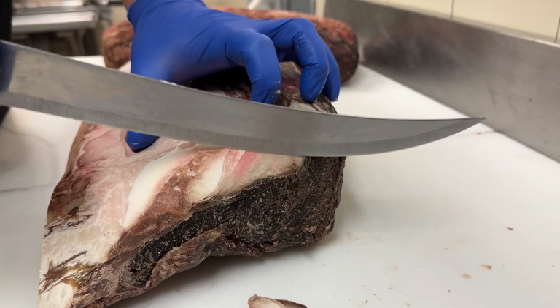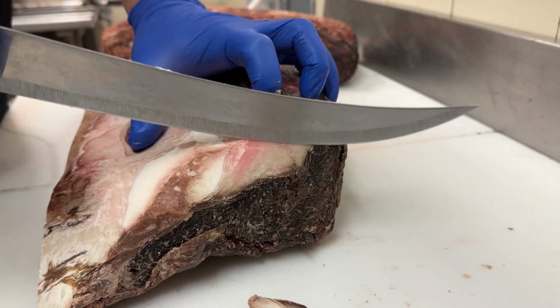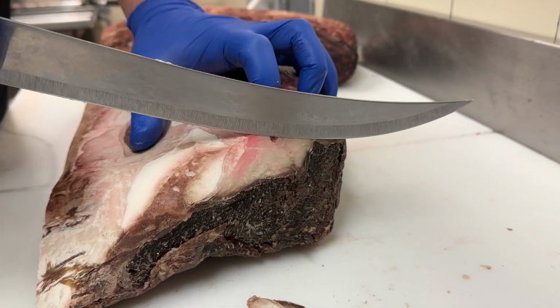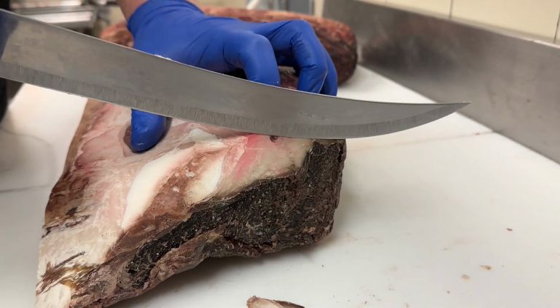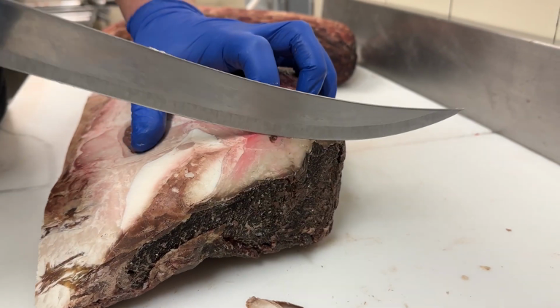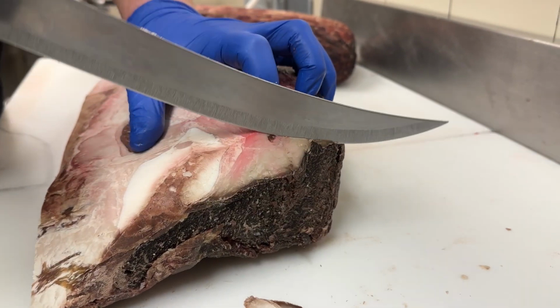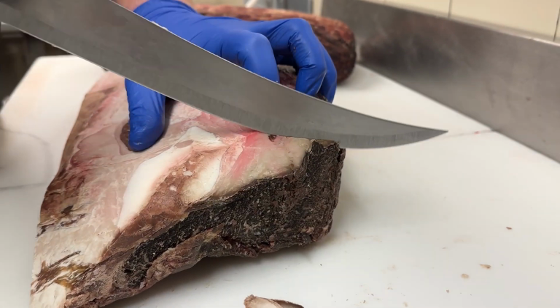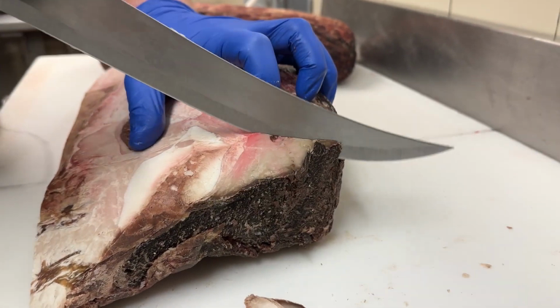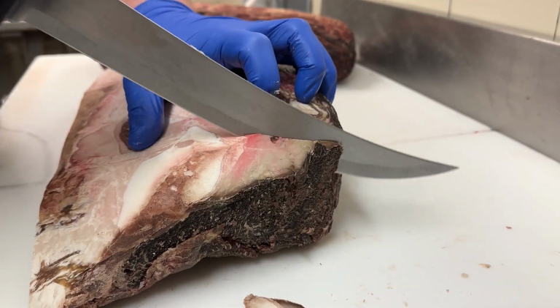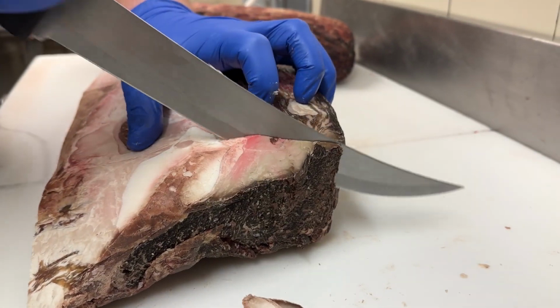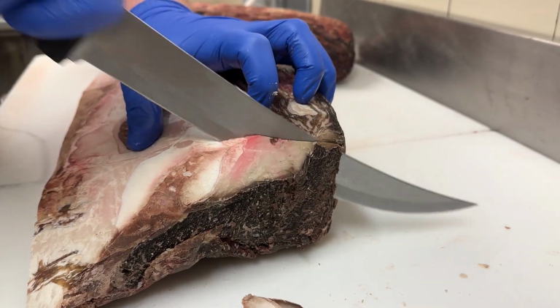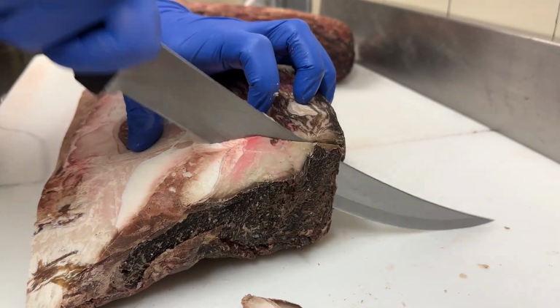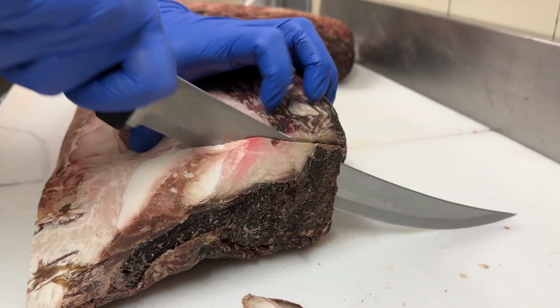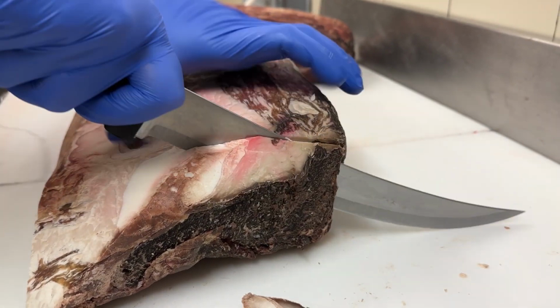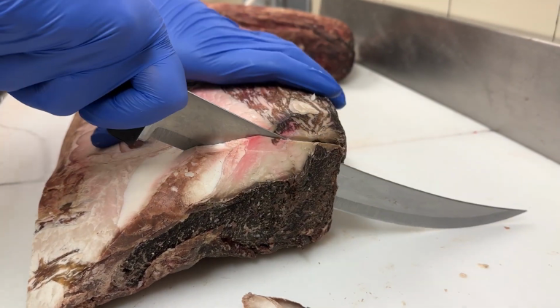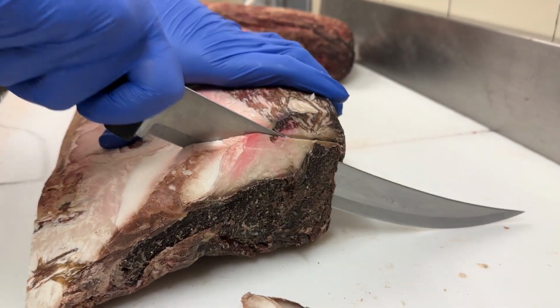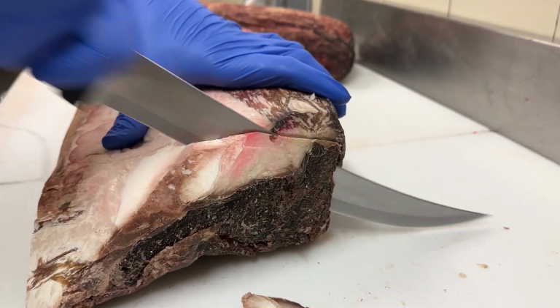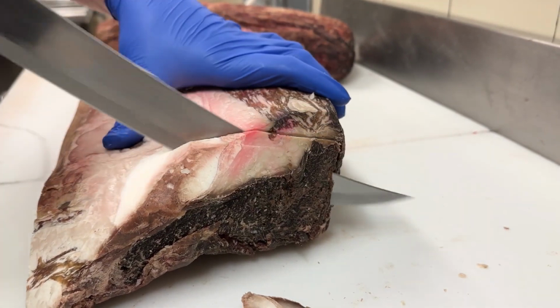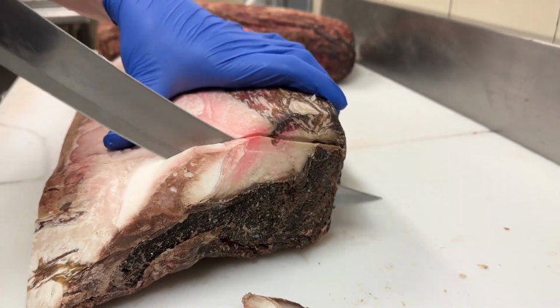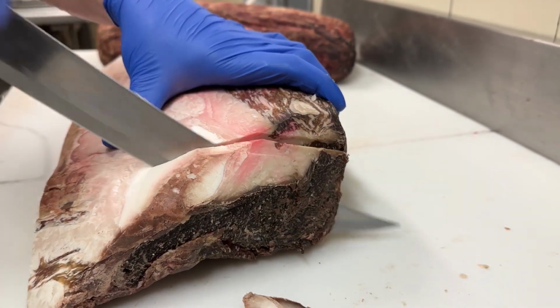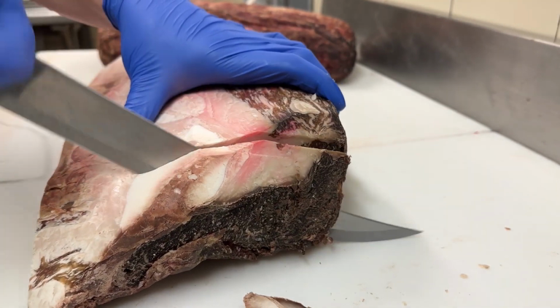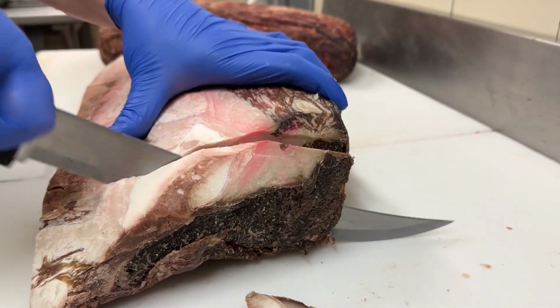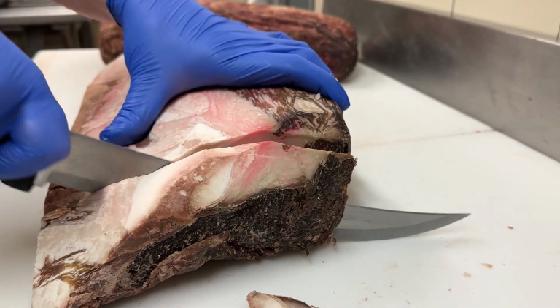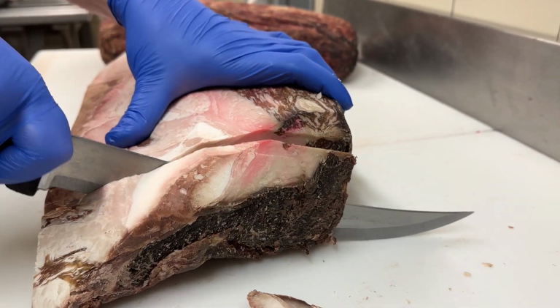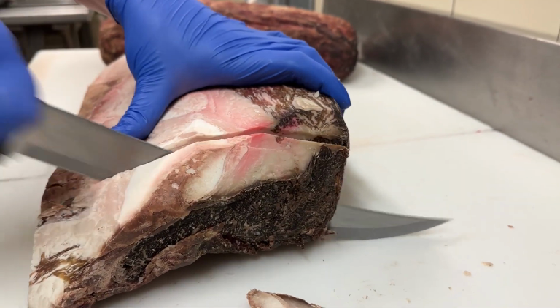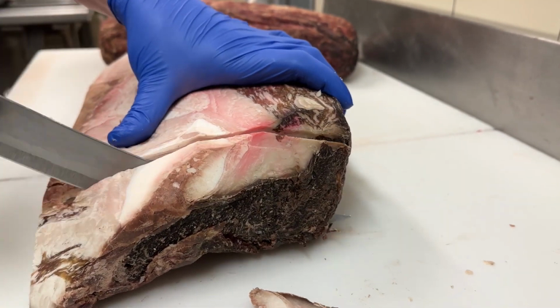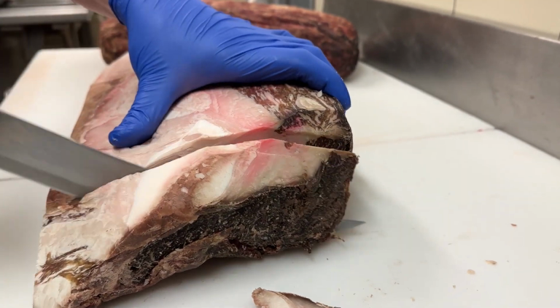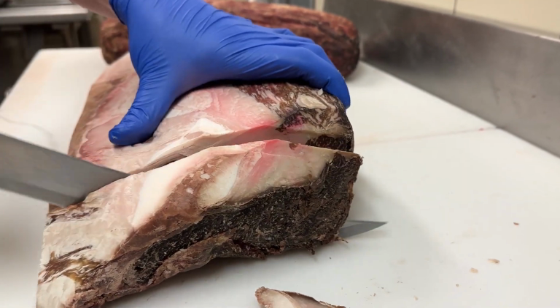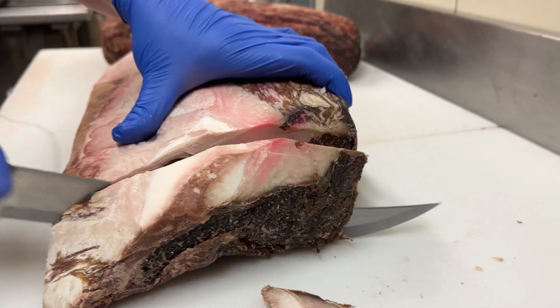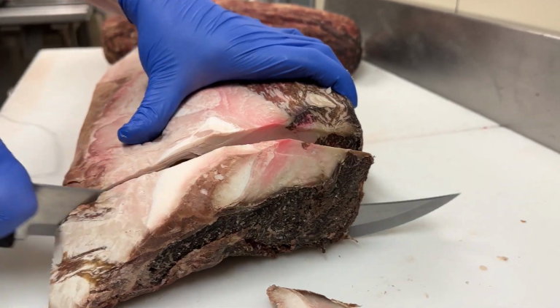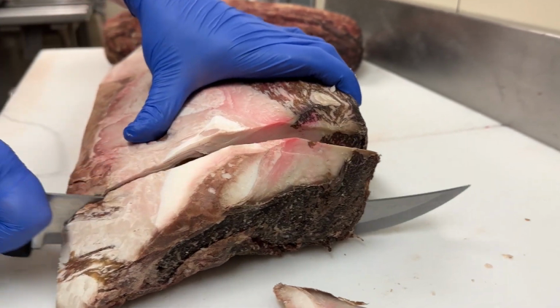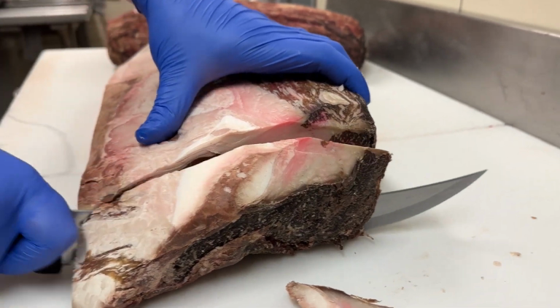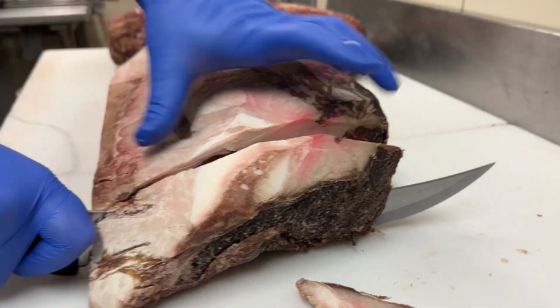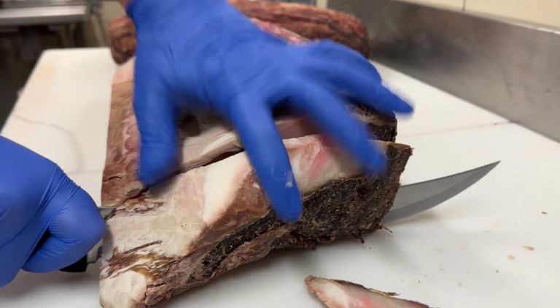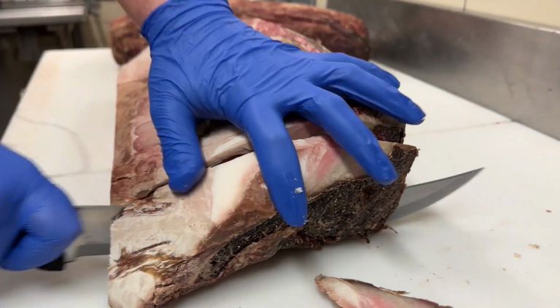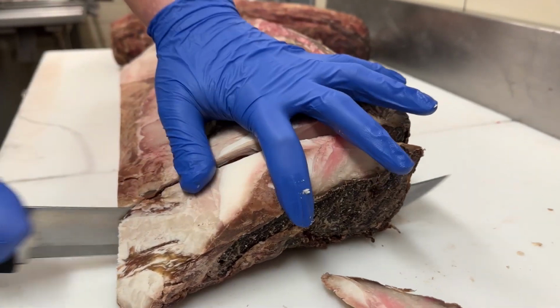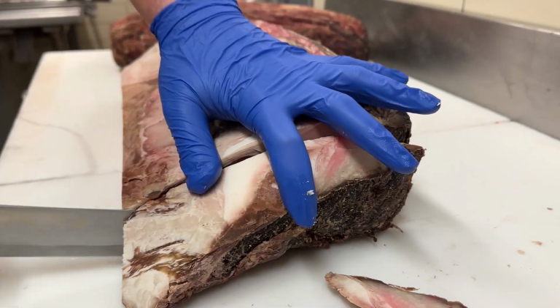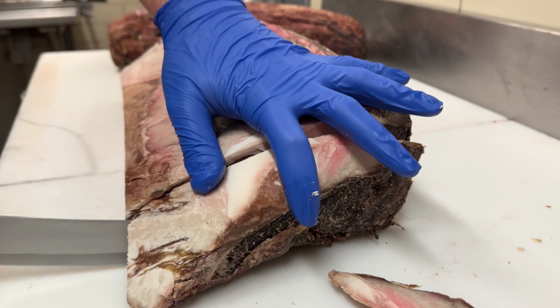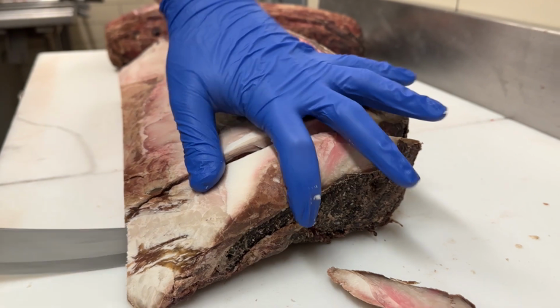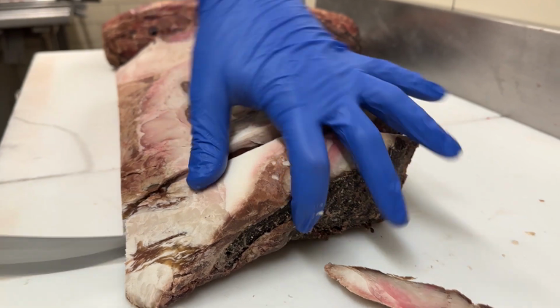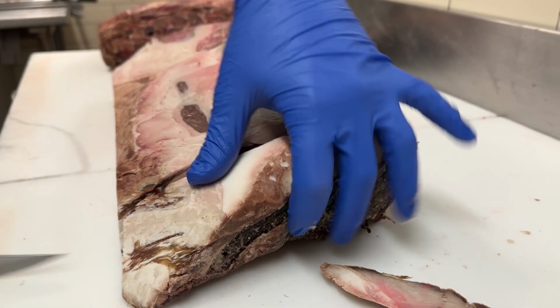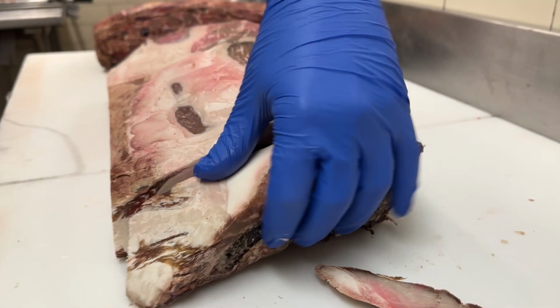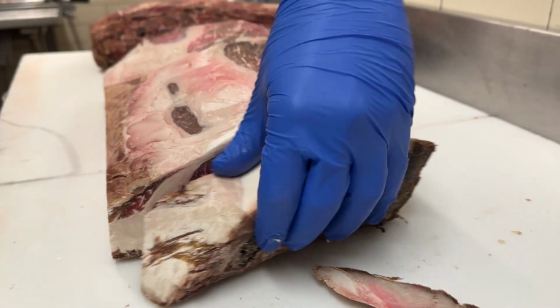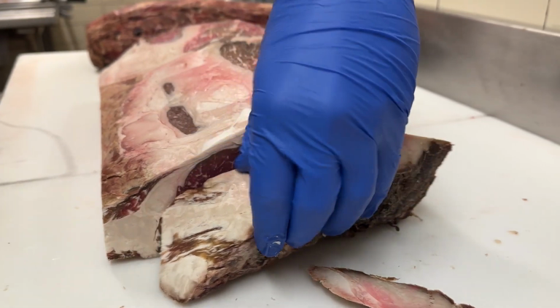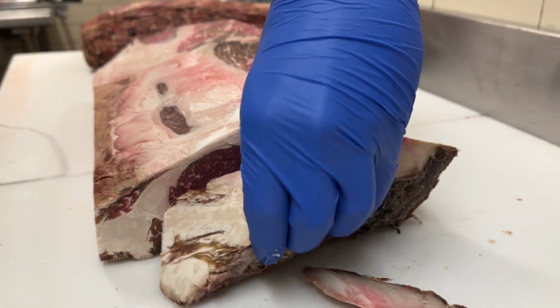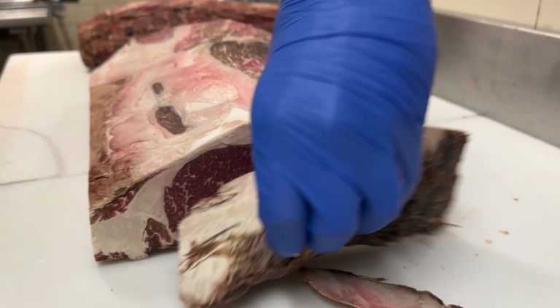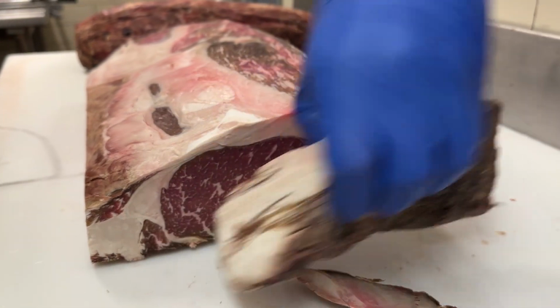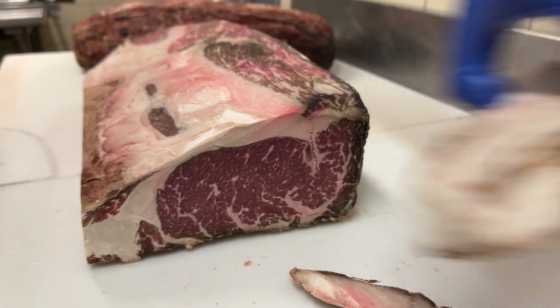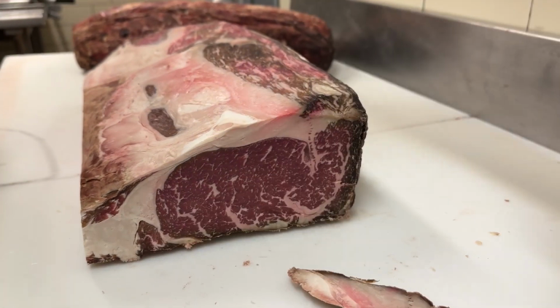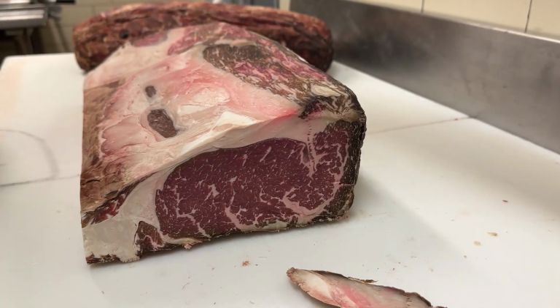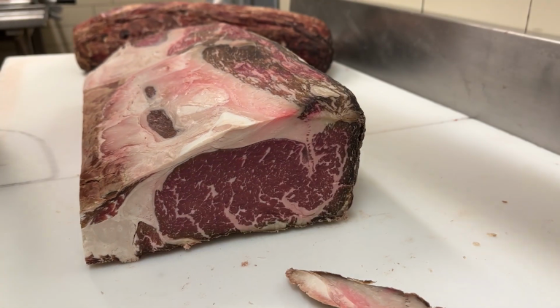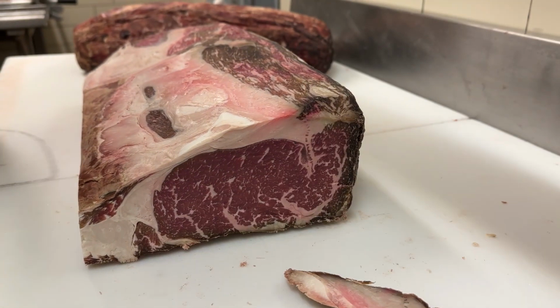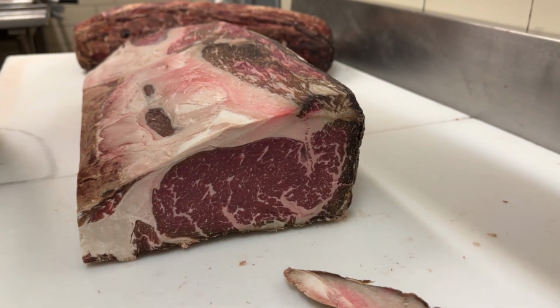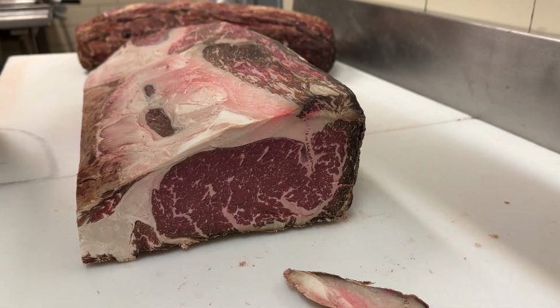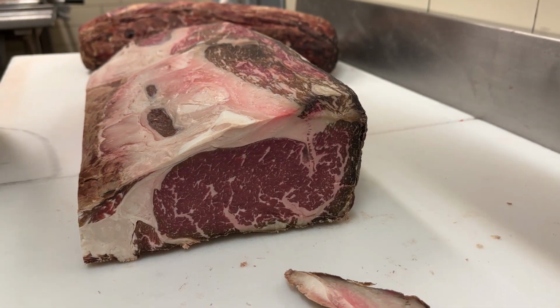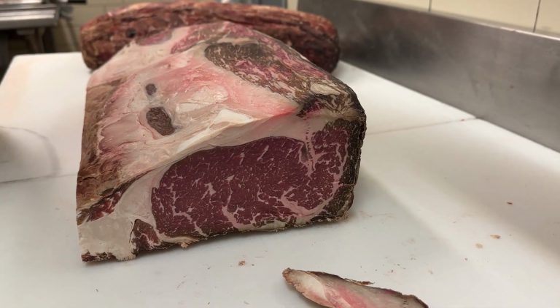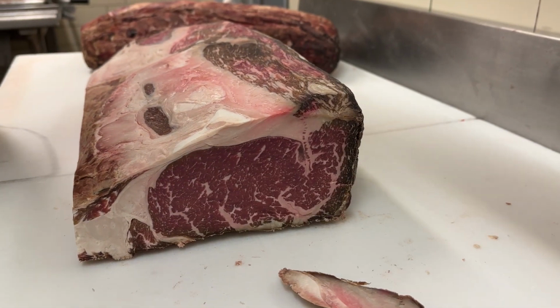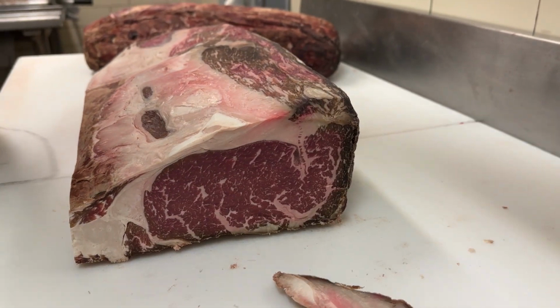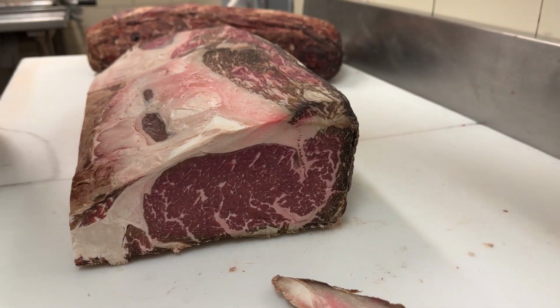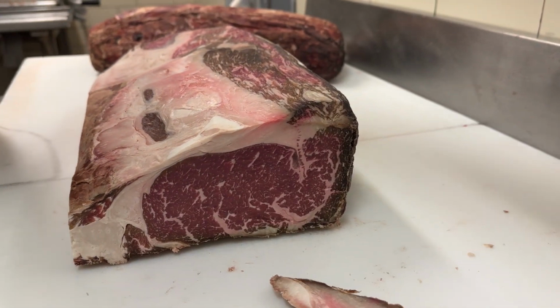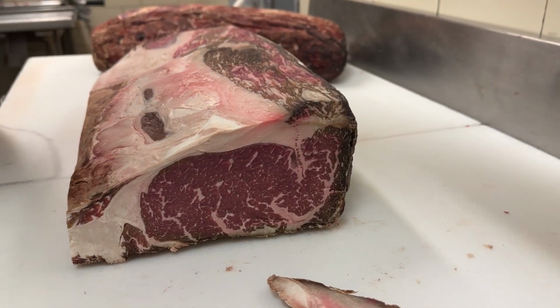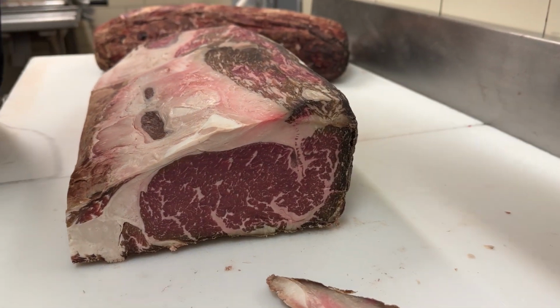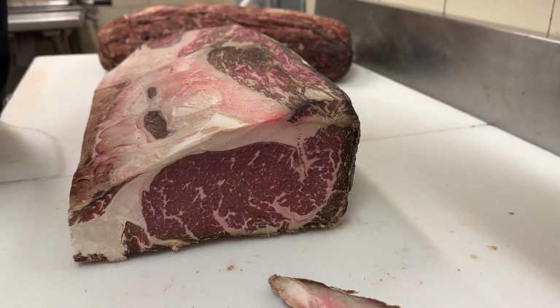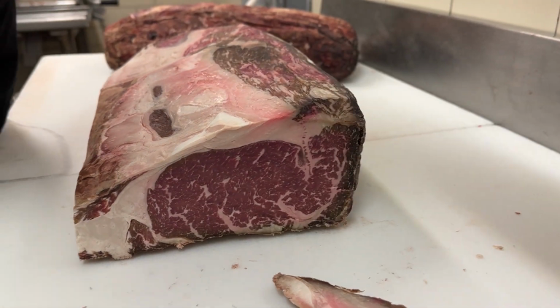We can also cut these into steaks and then trim them up, but we always think this is a little bit more satisfying to watch.